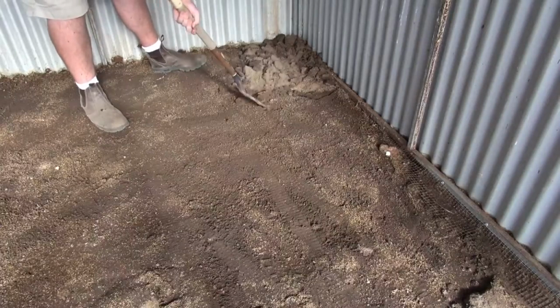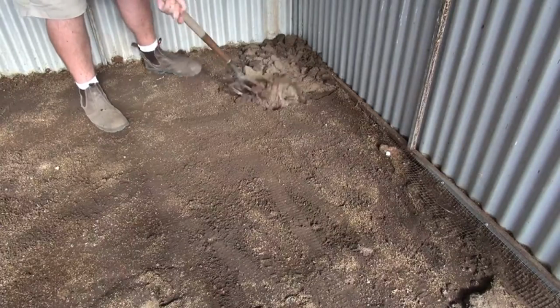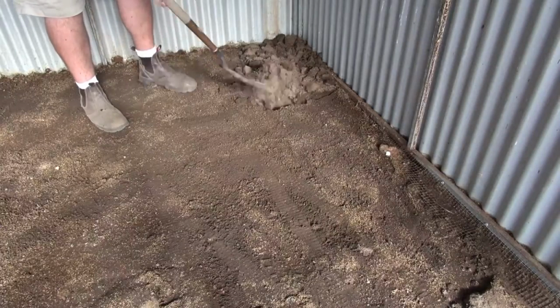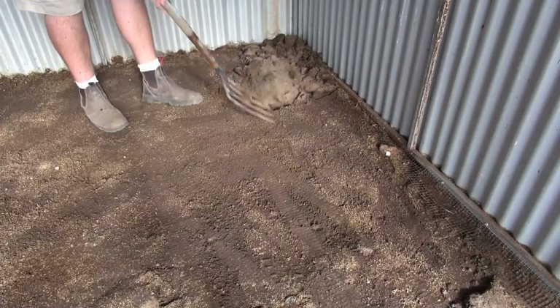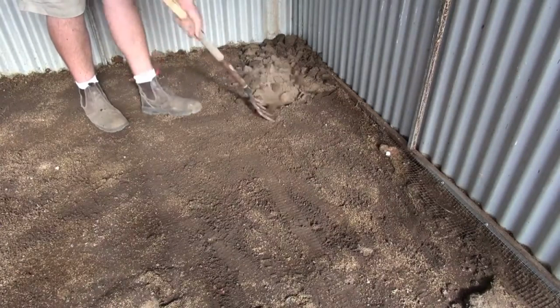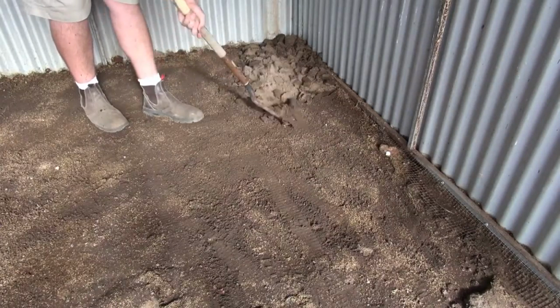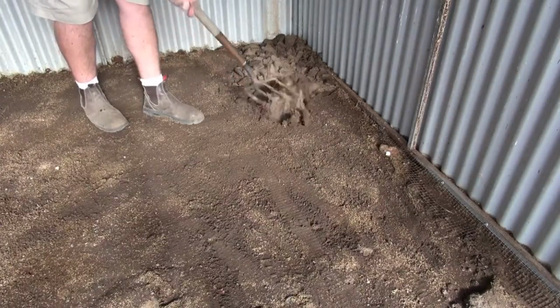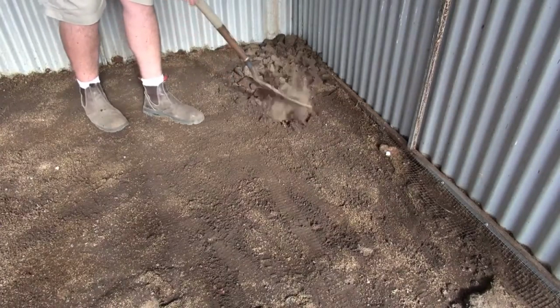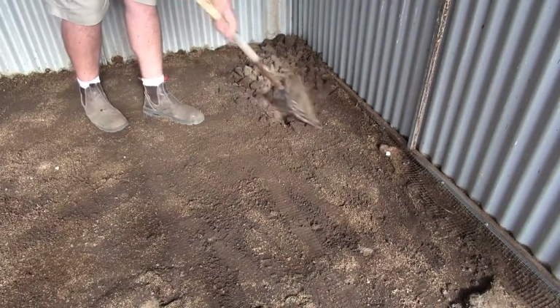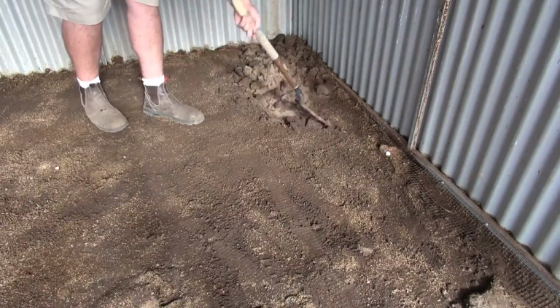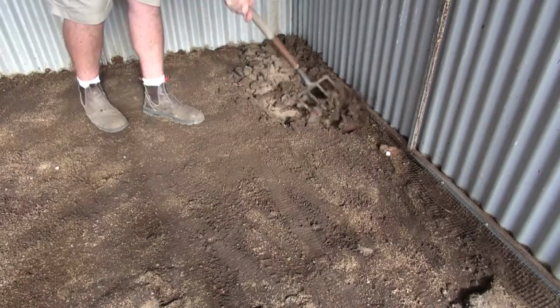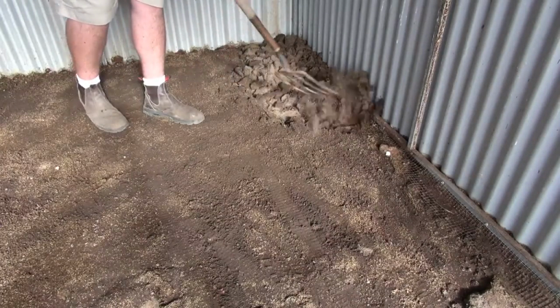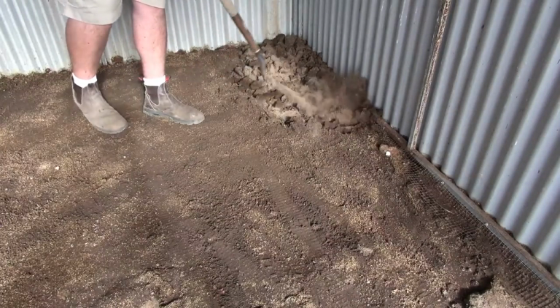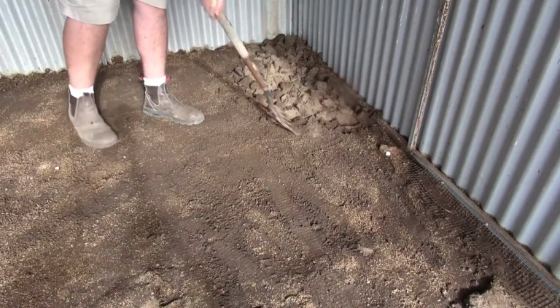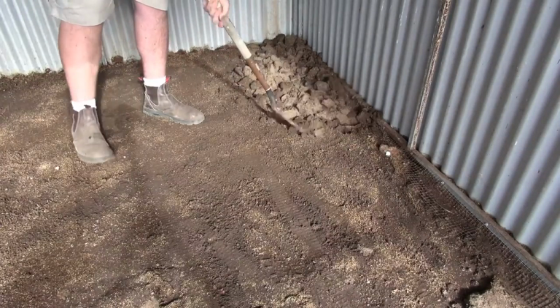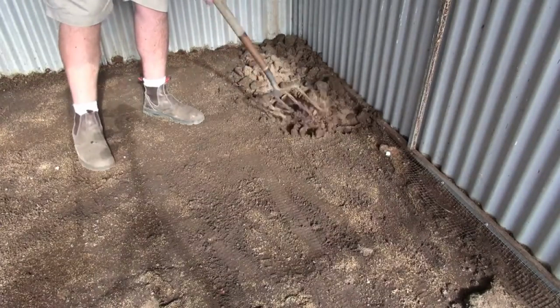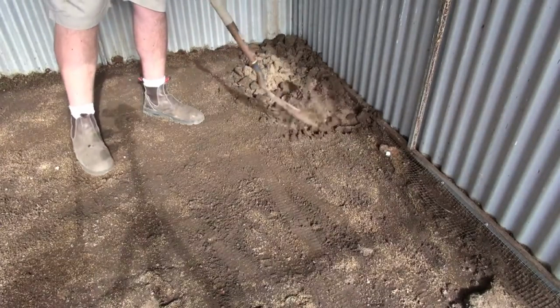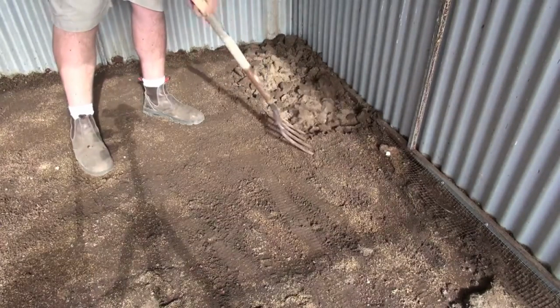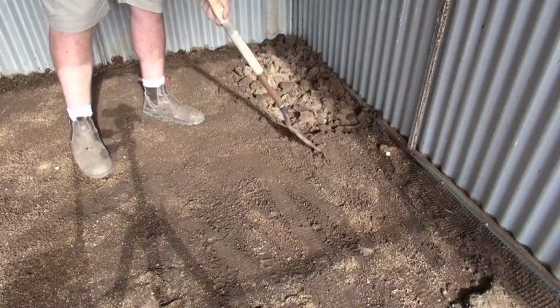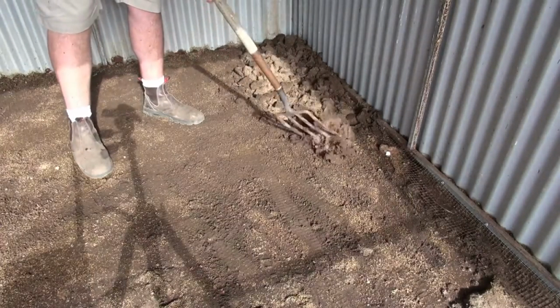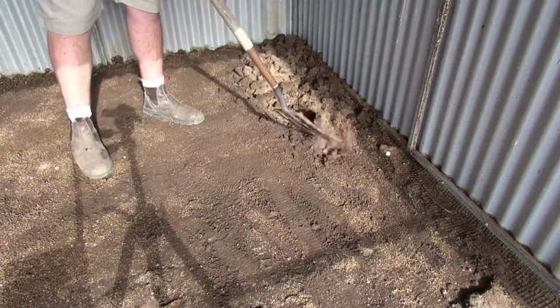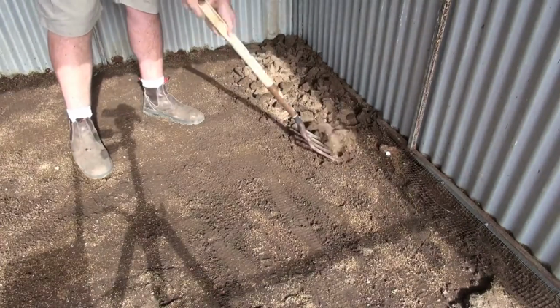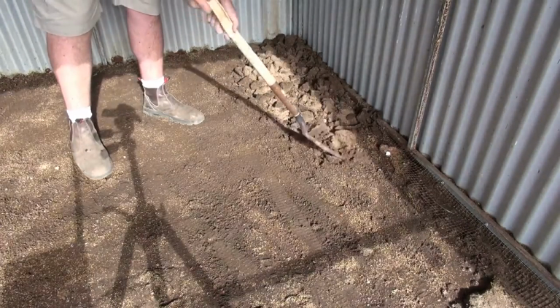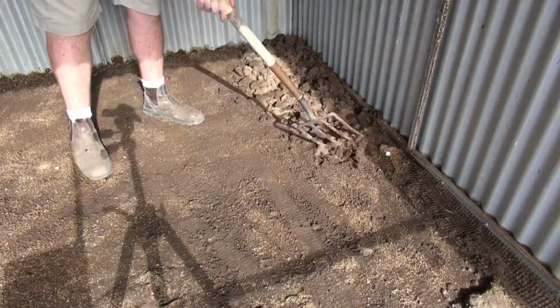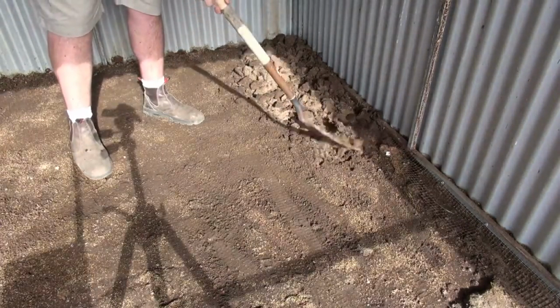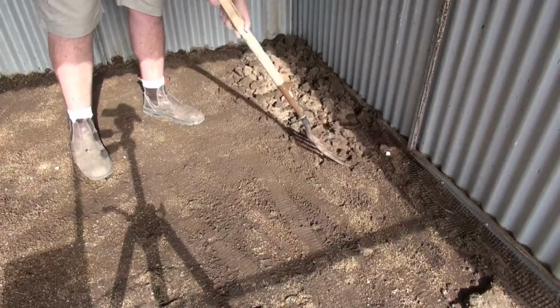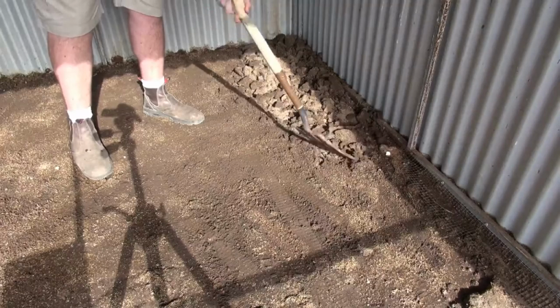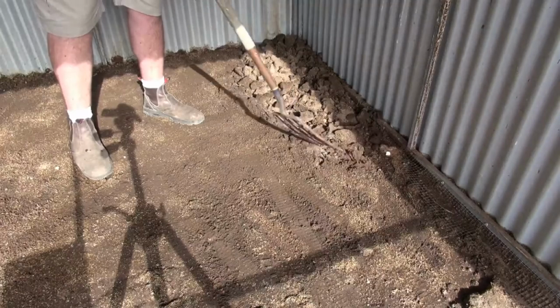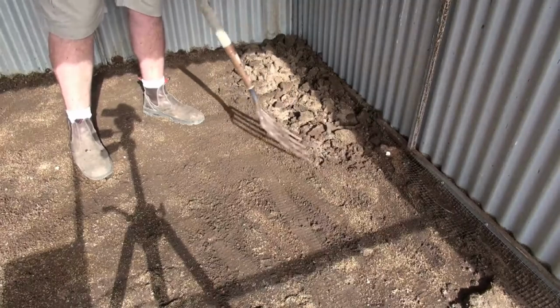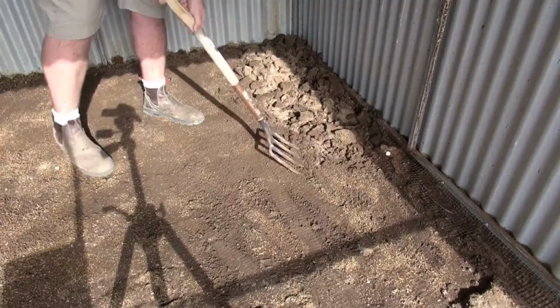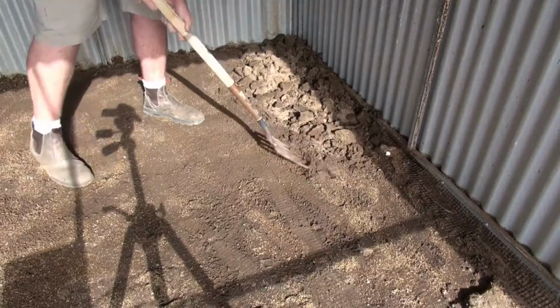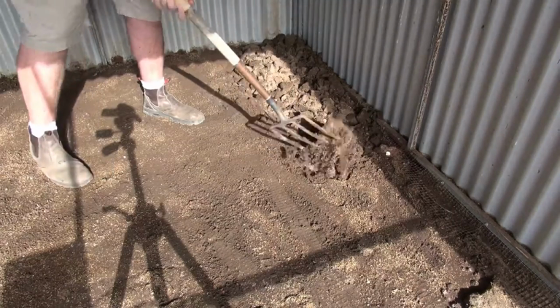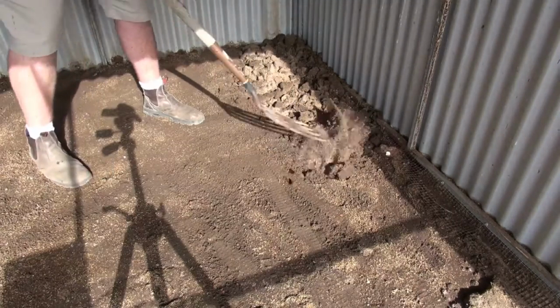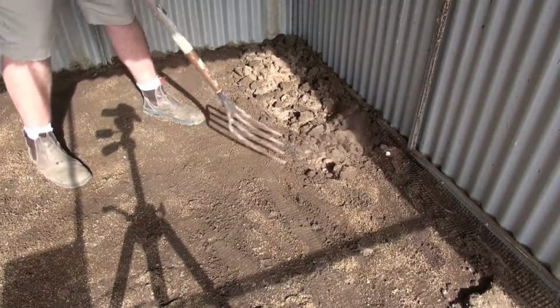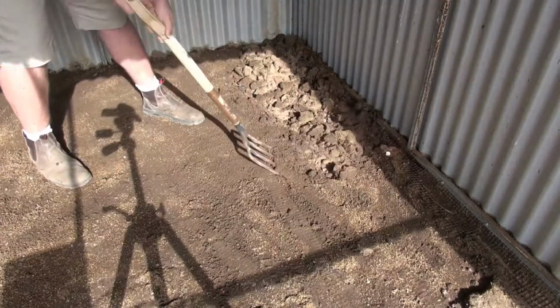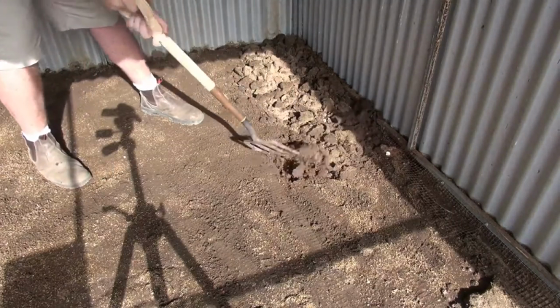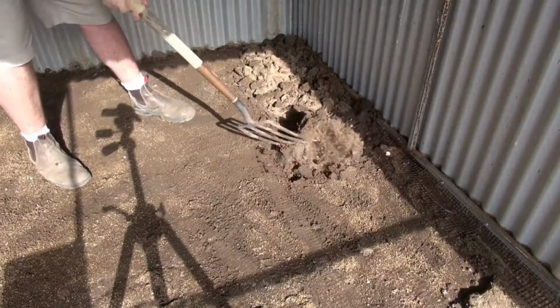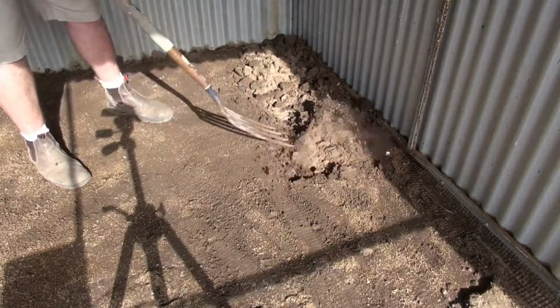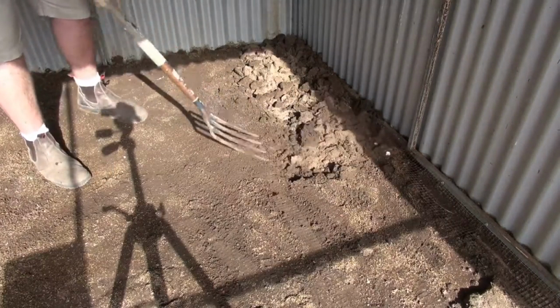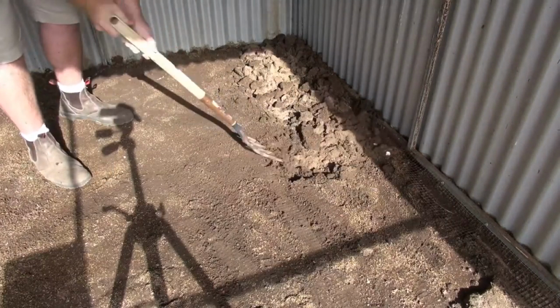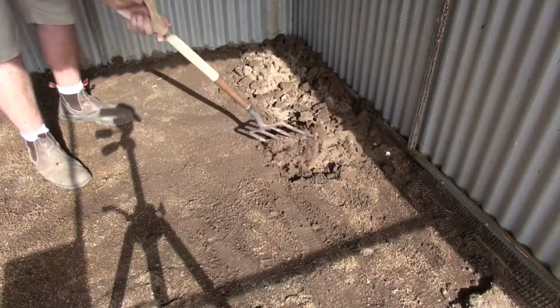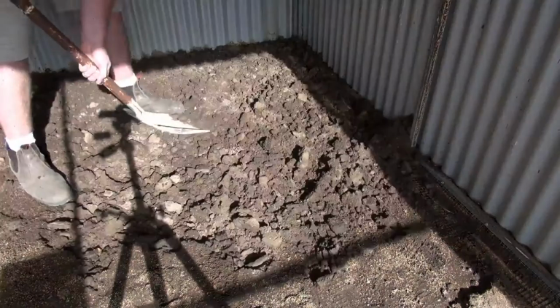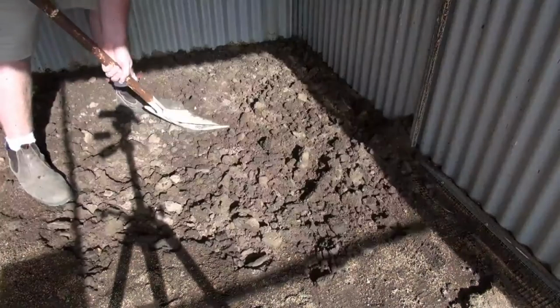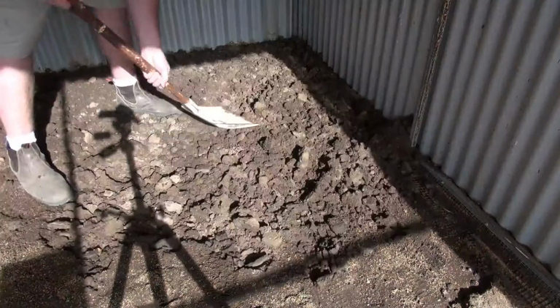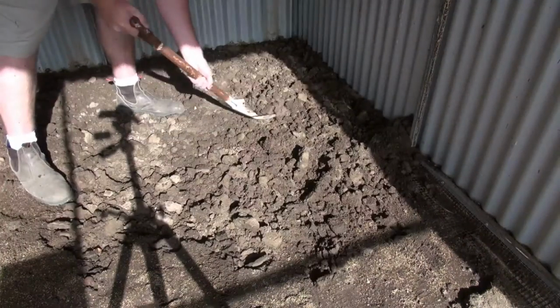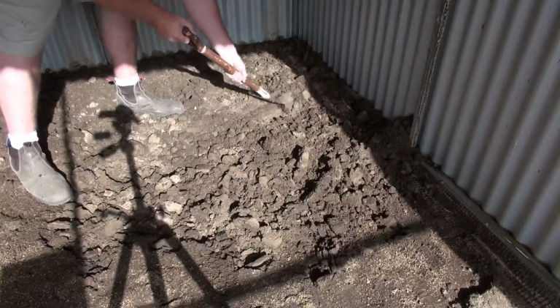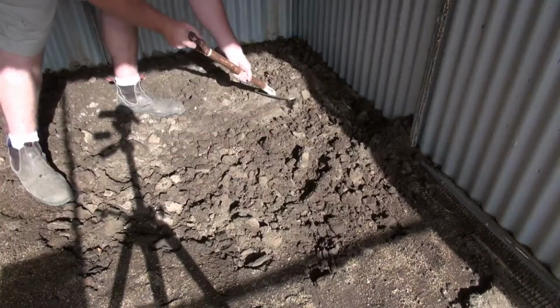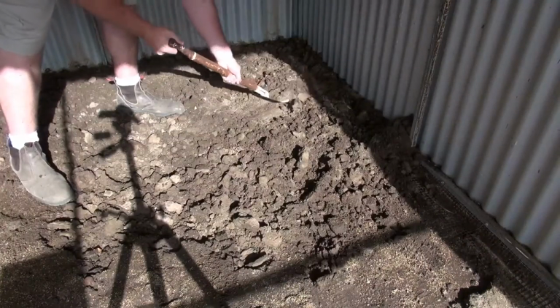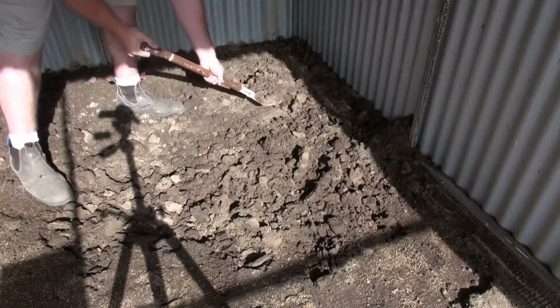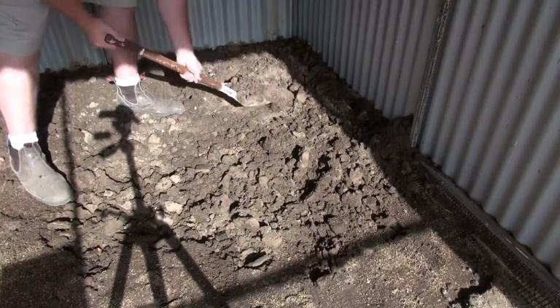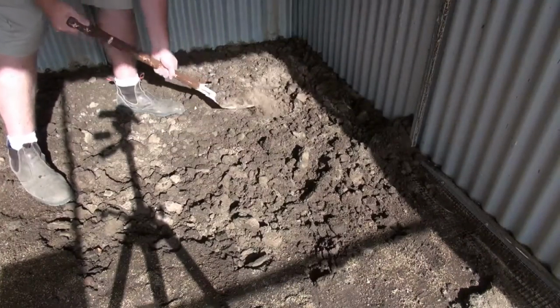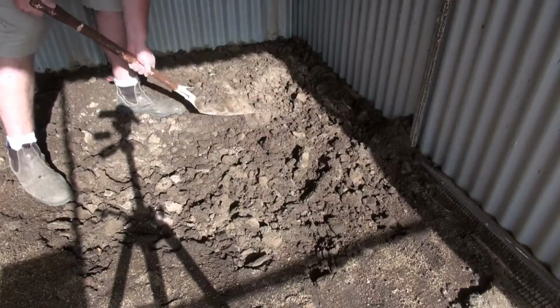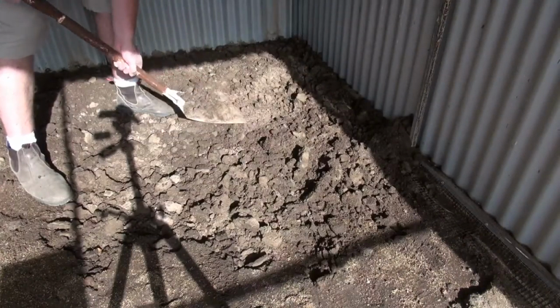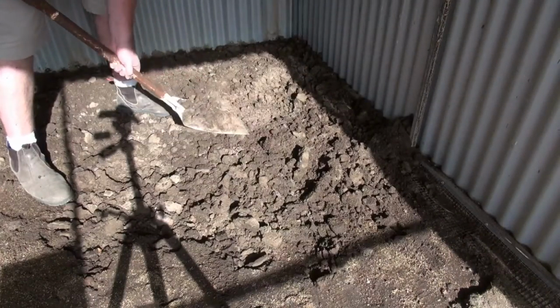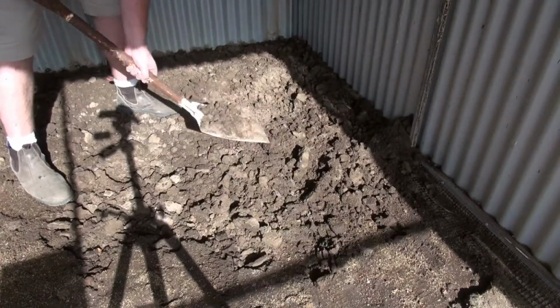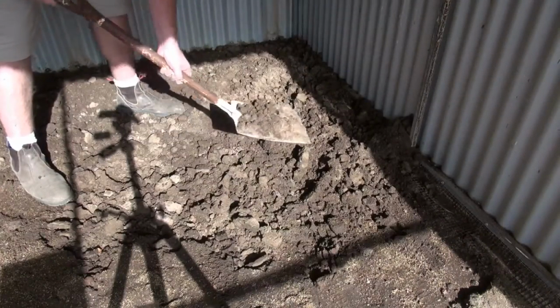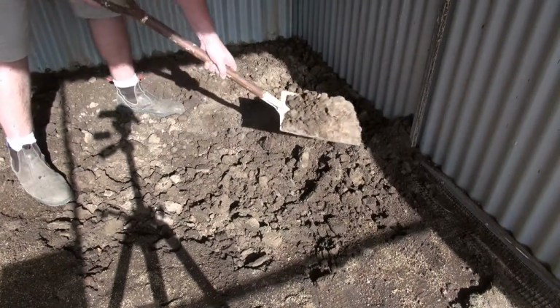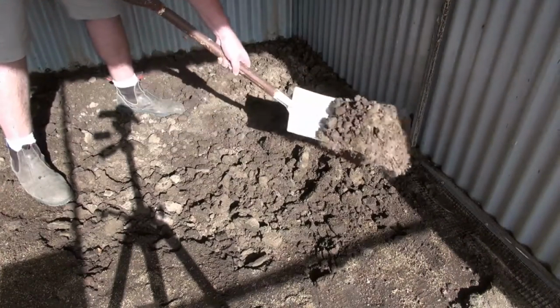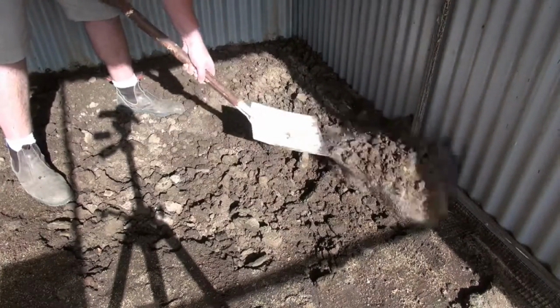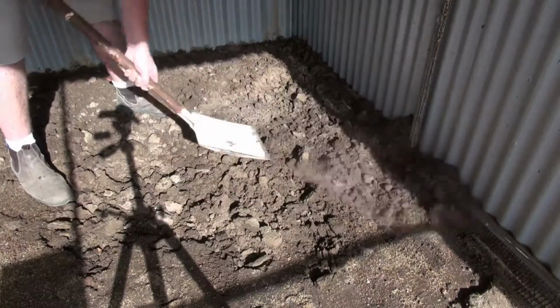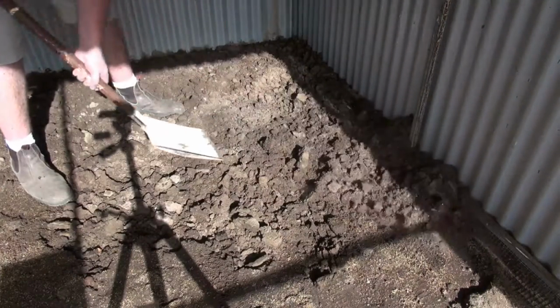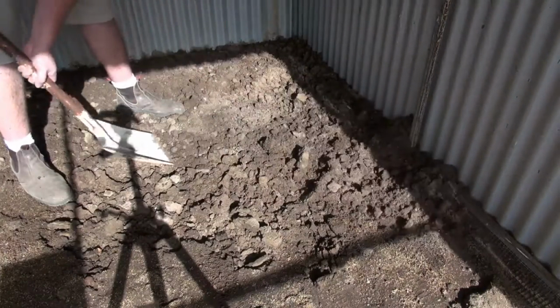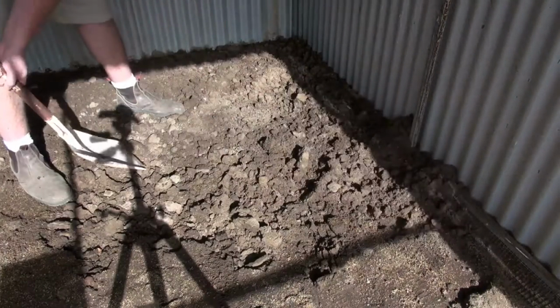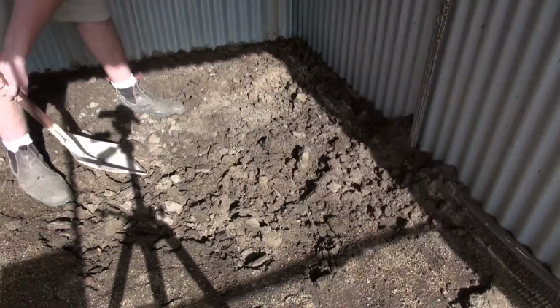Over time the dirt moves to the back of the aviary, so to fix this I dig over the floor, and then using the shovel, I spread the dirt around.